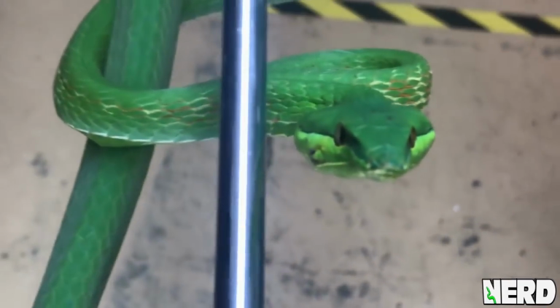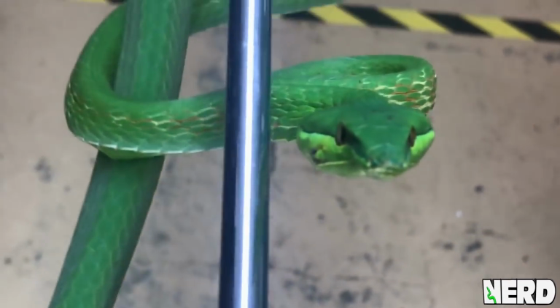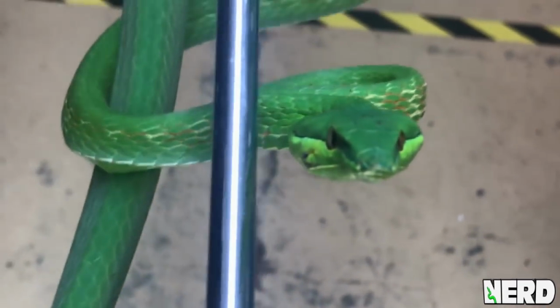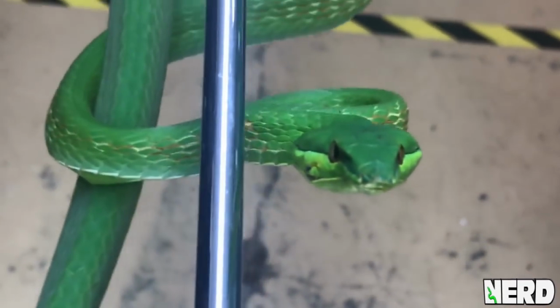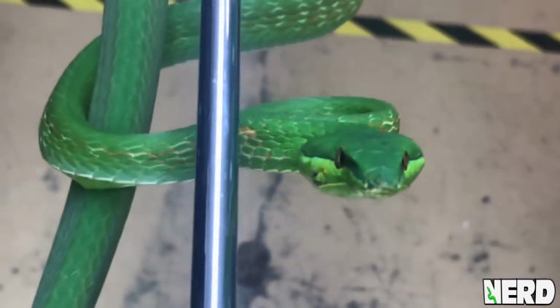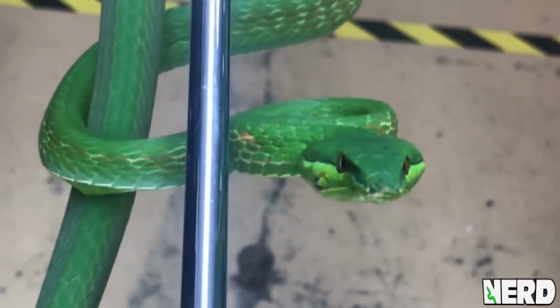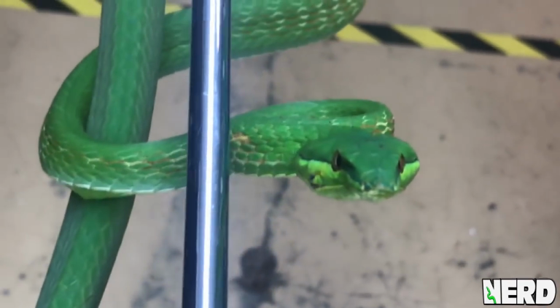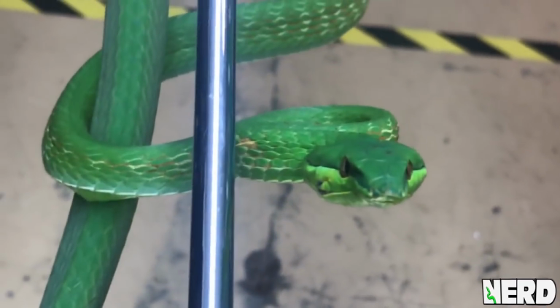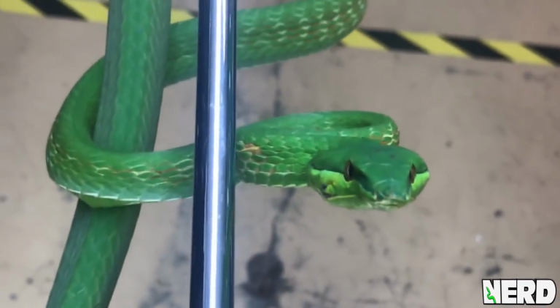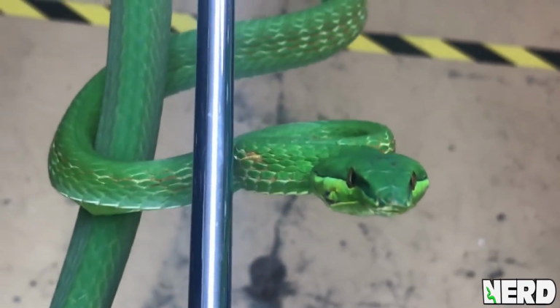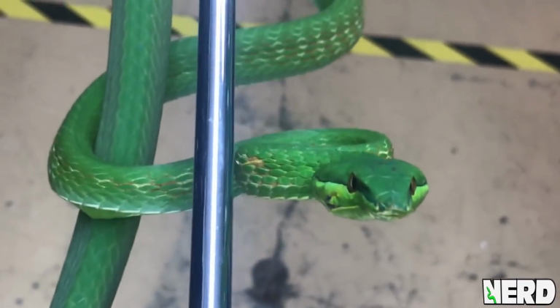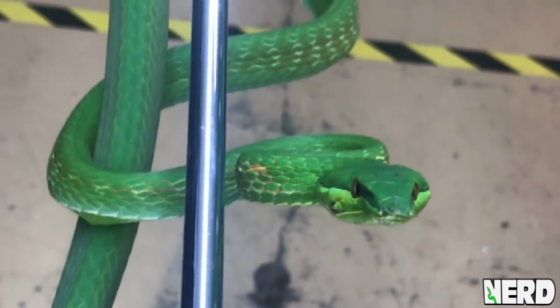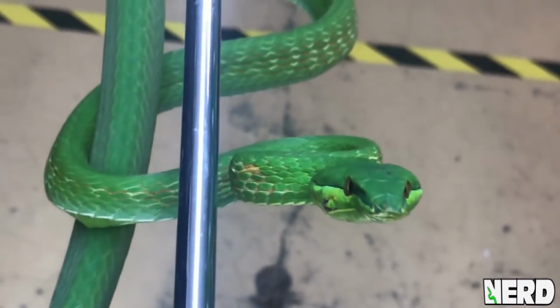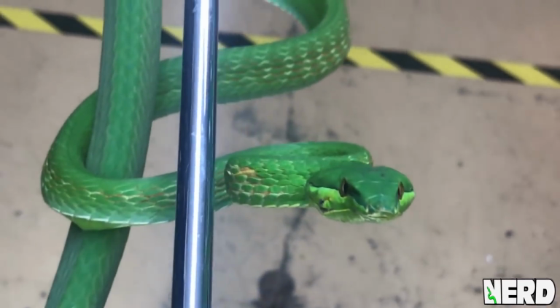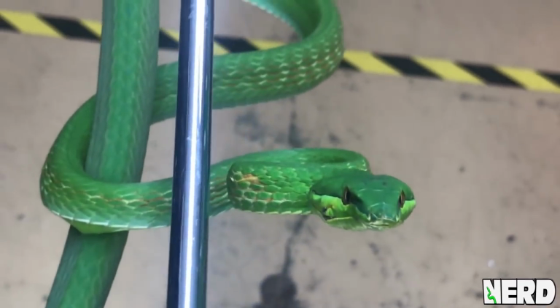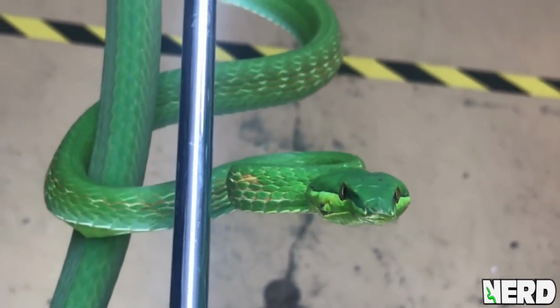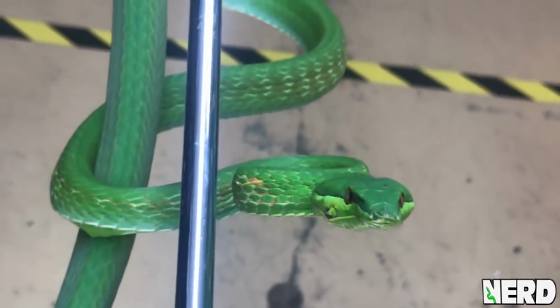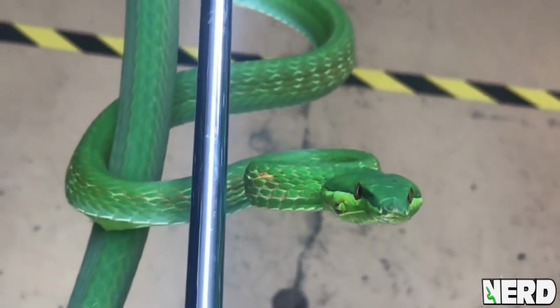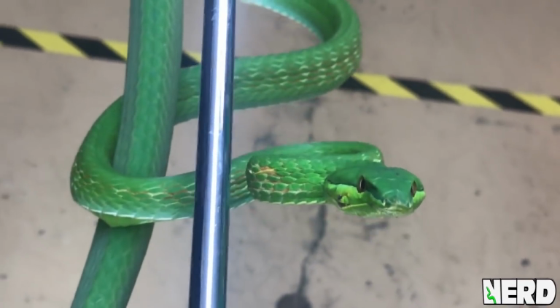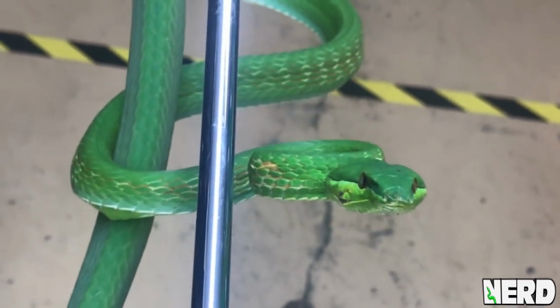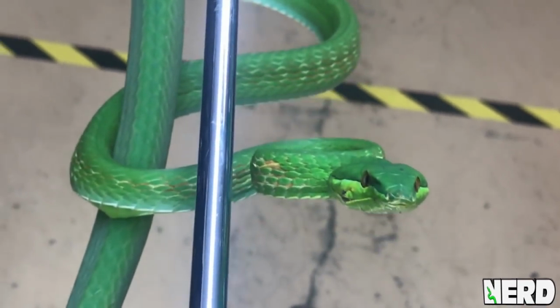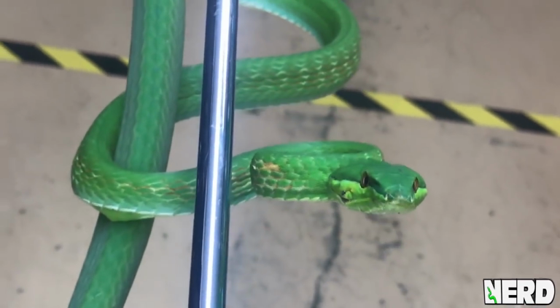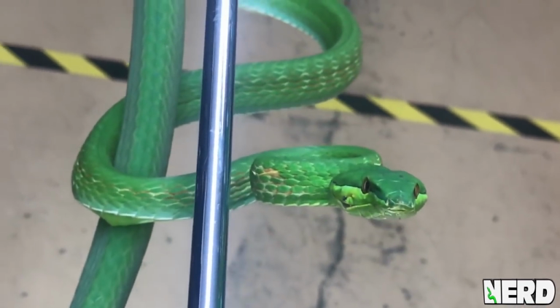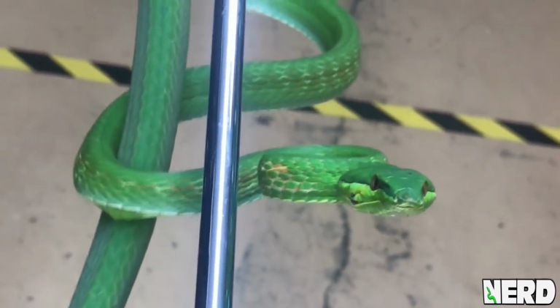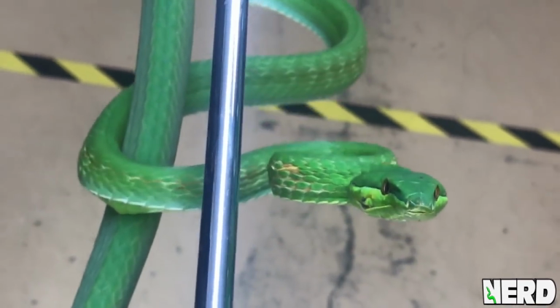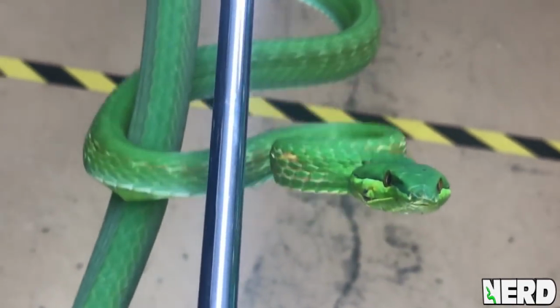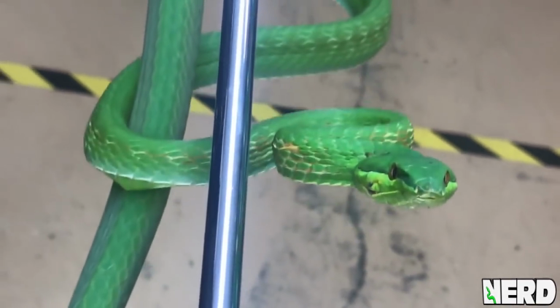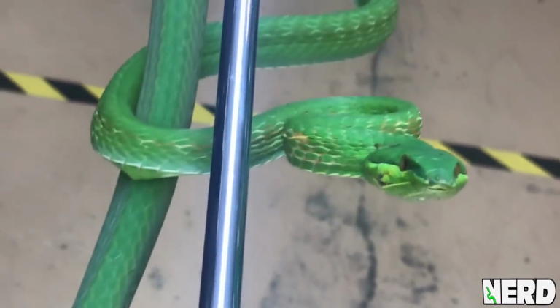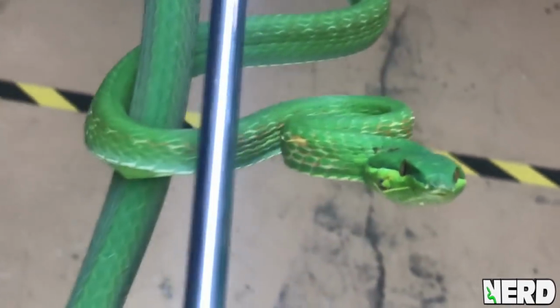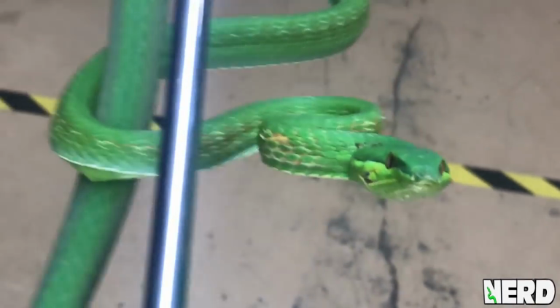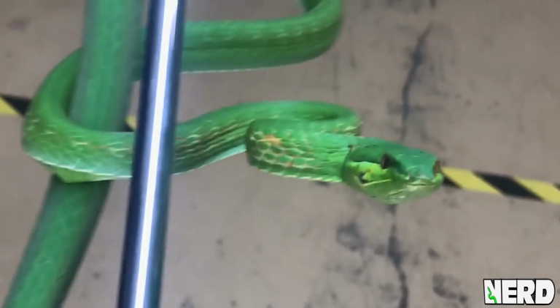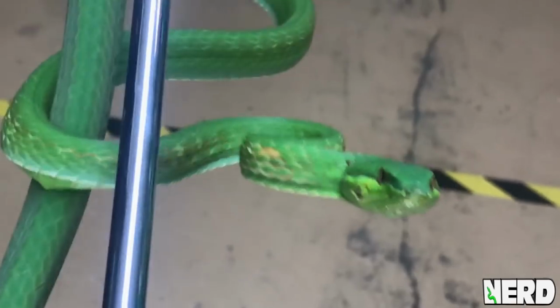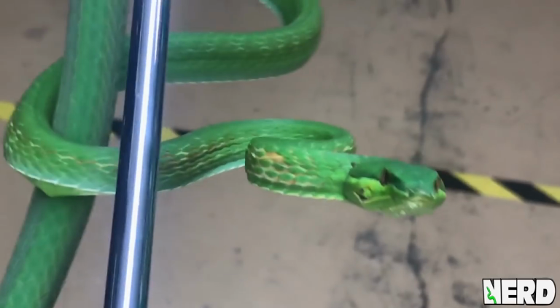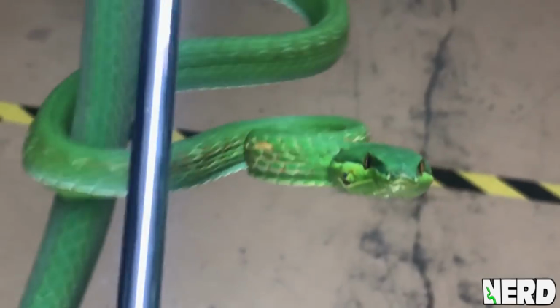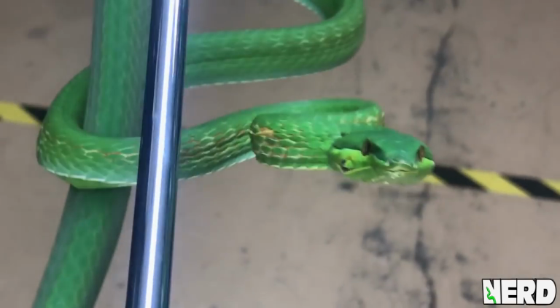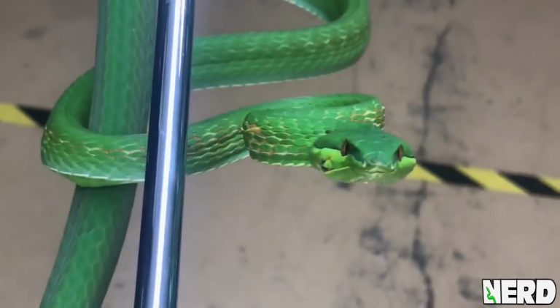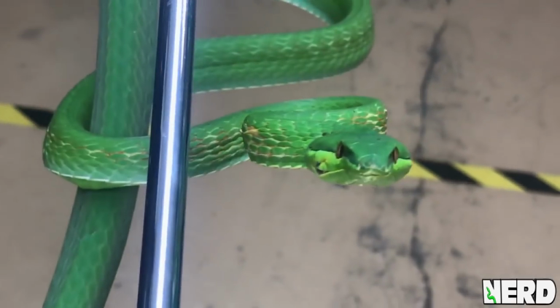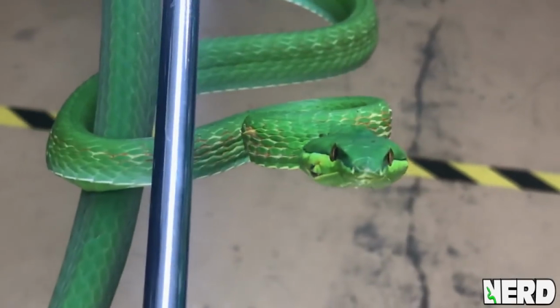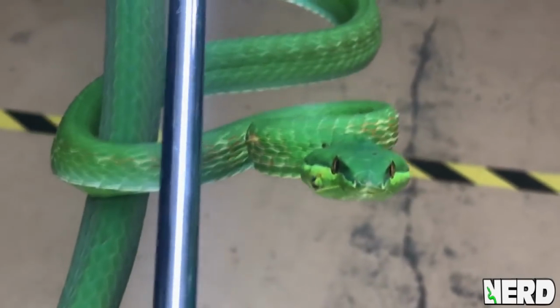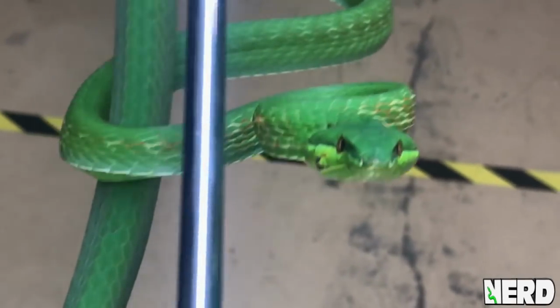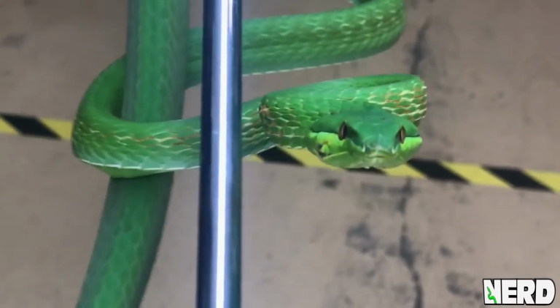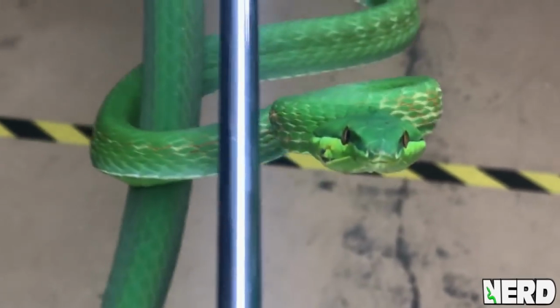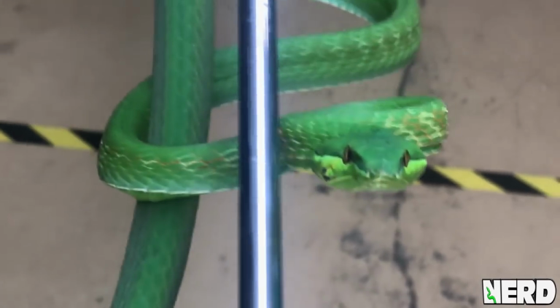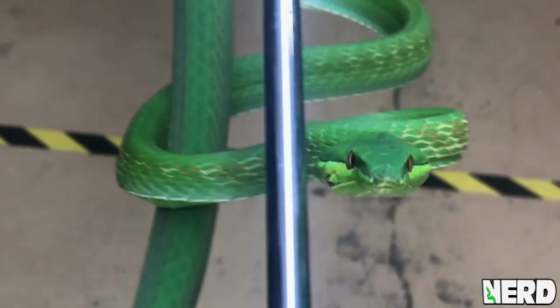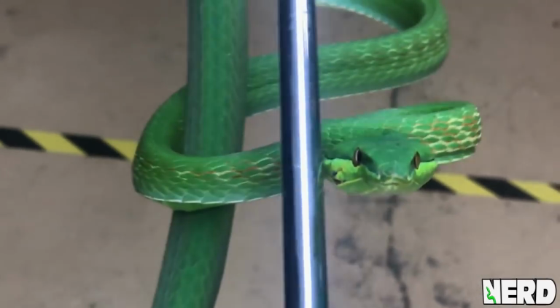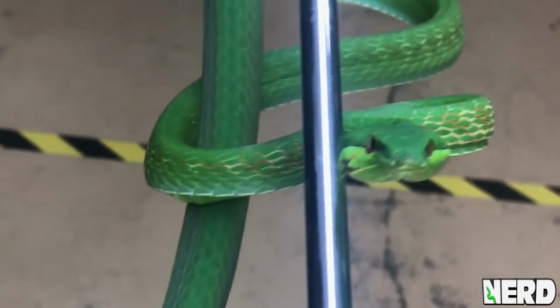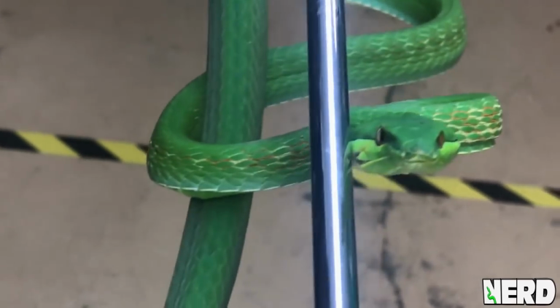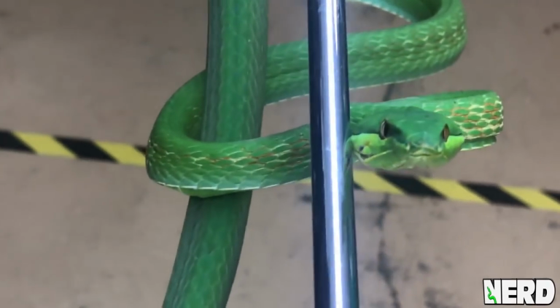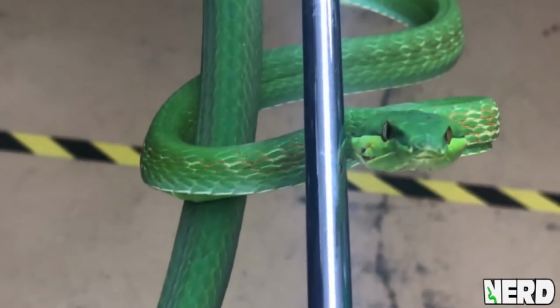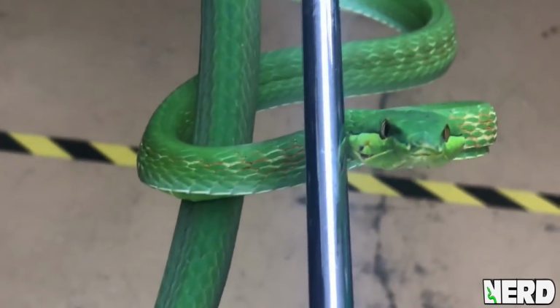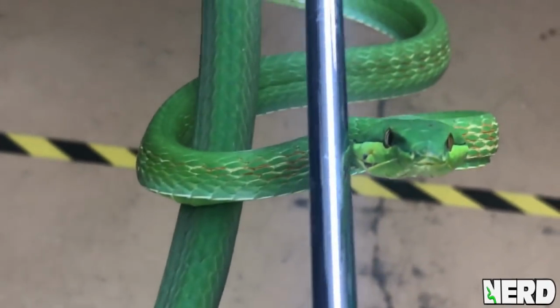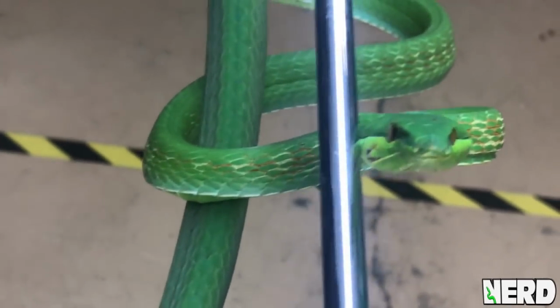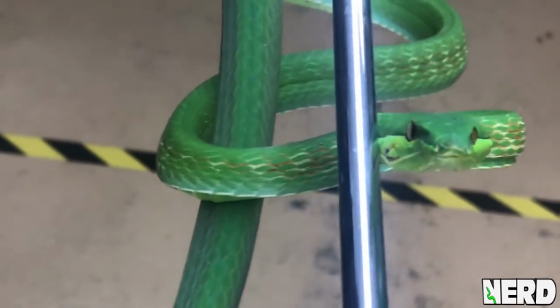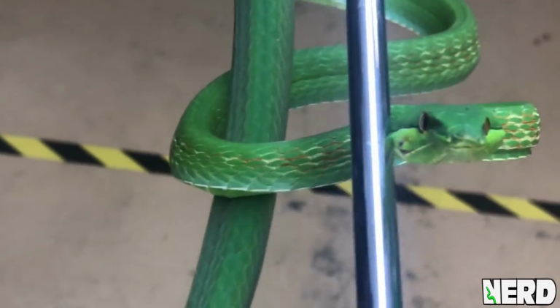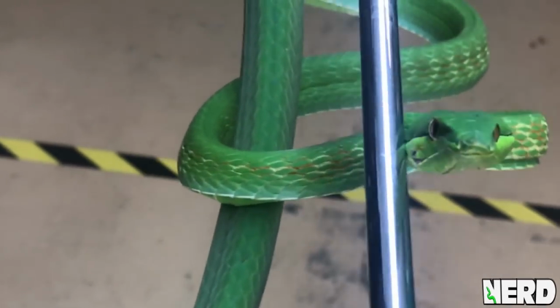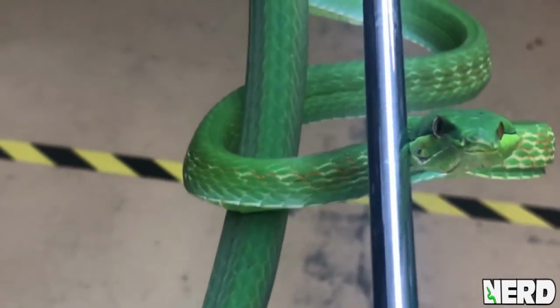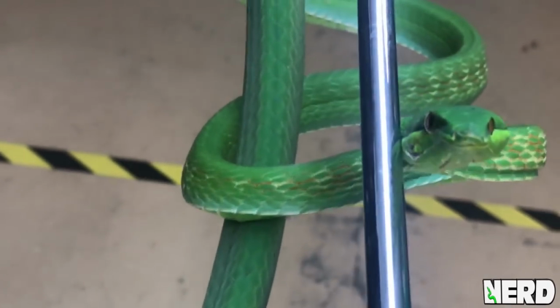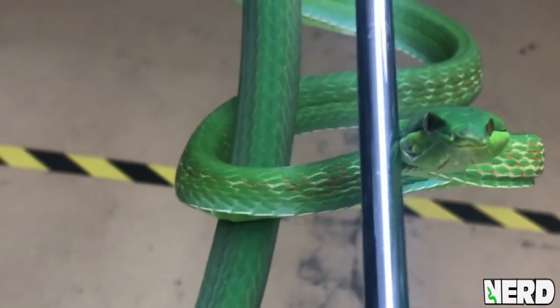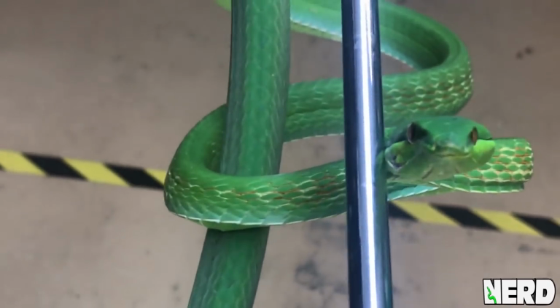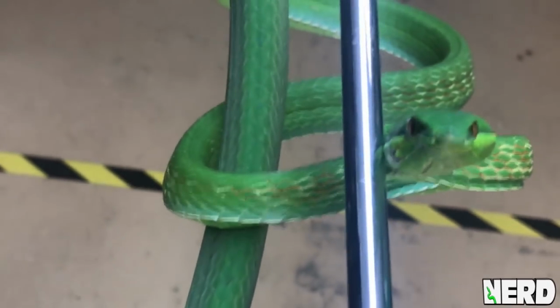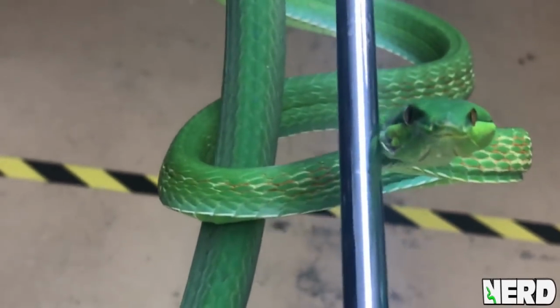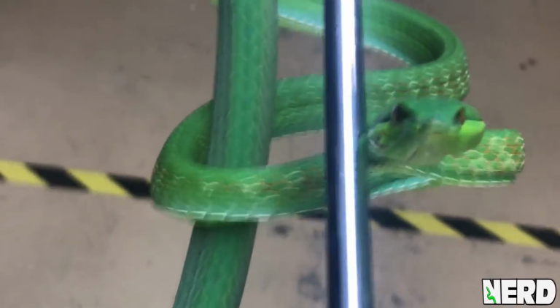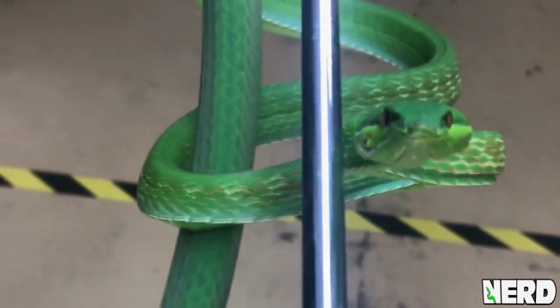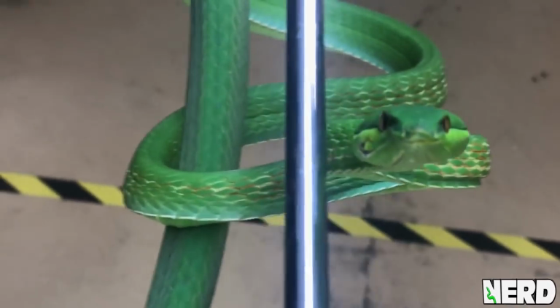This is a Central American vine snake. These are rear fangs — you can even see where her rear fangs are.